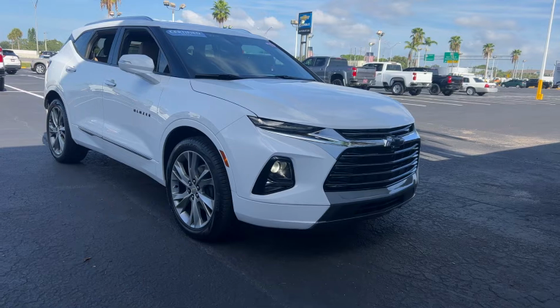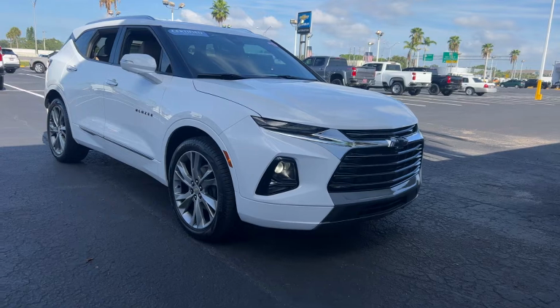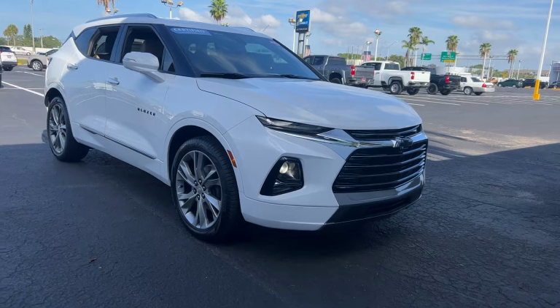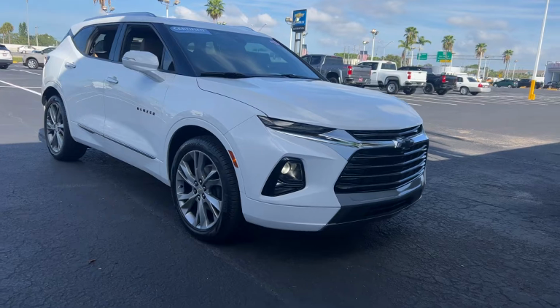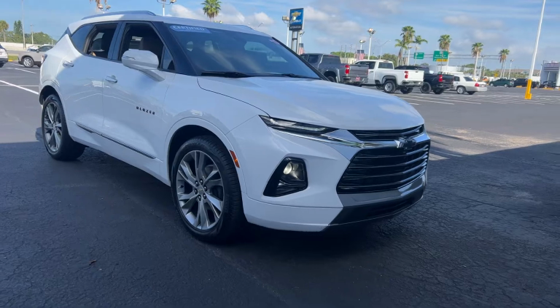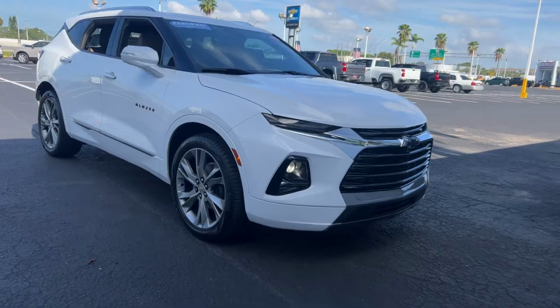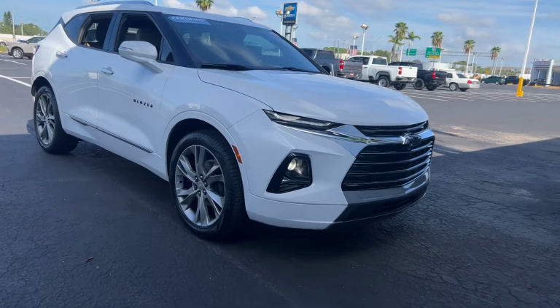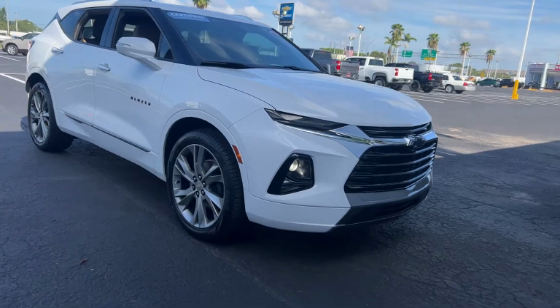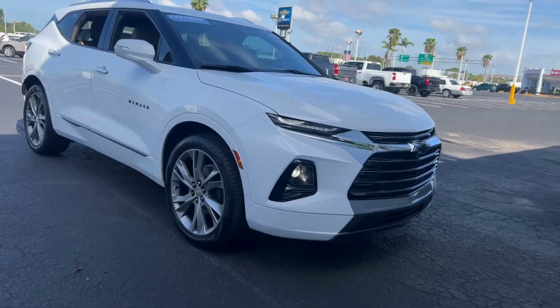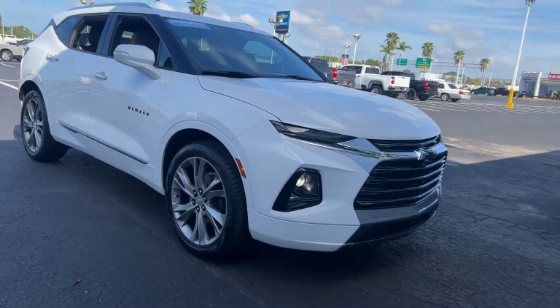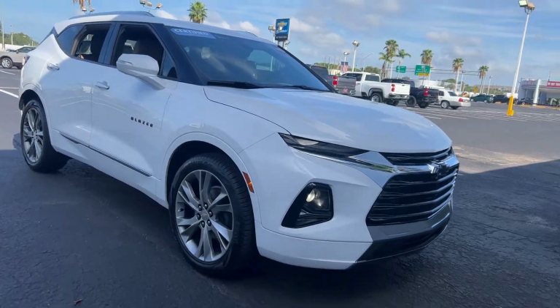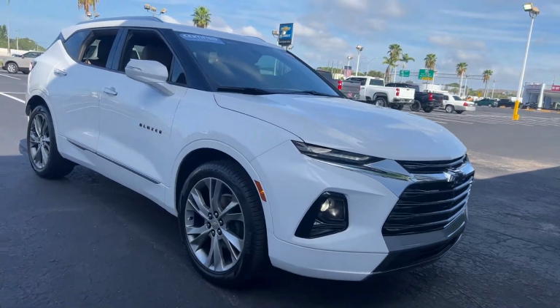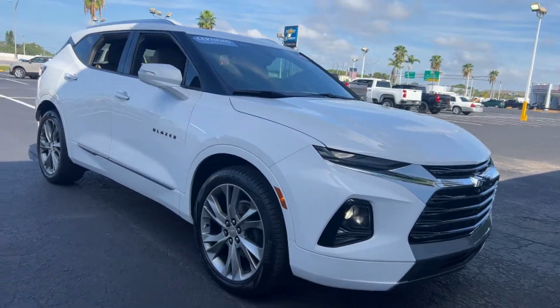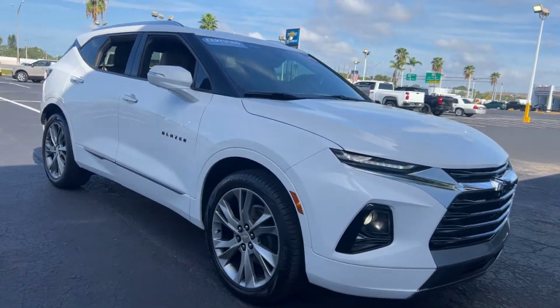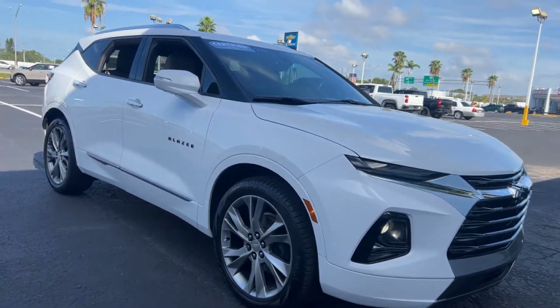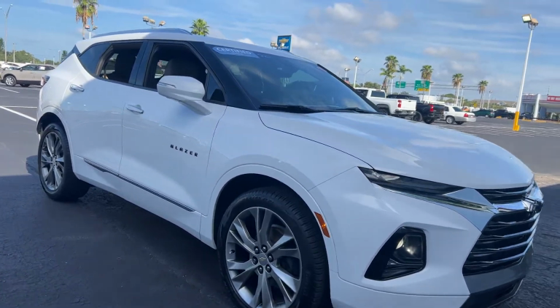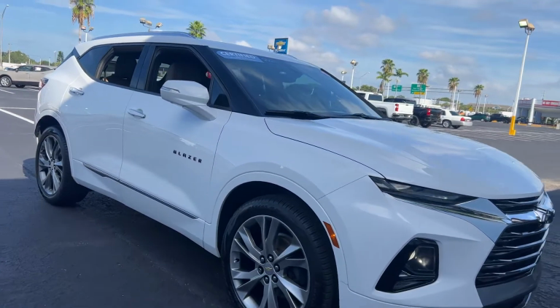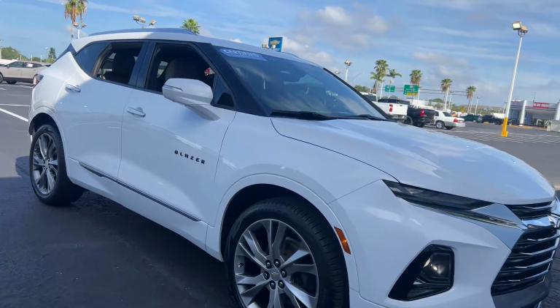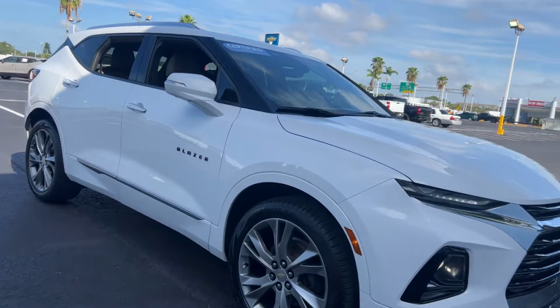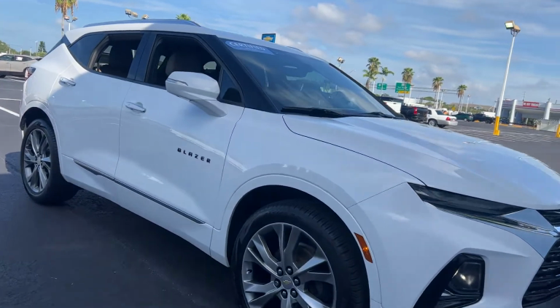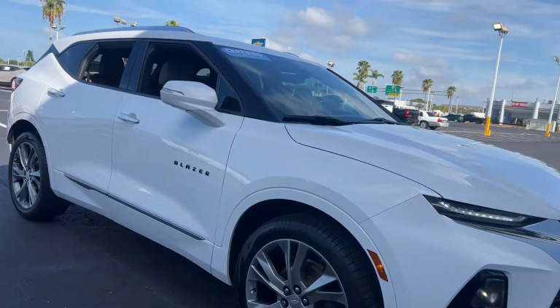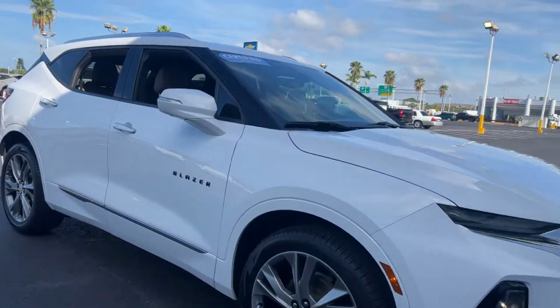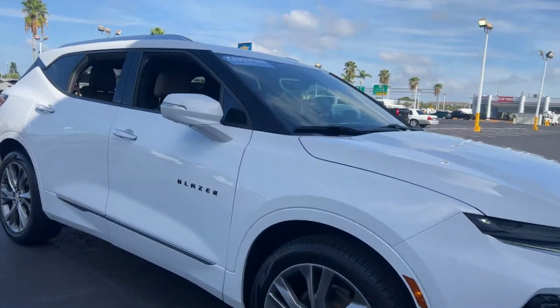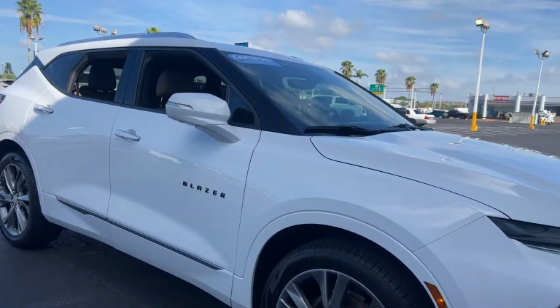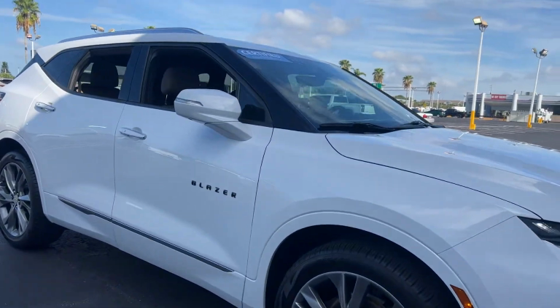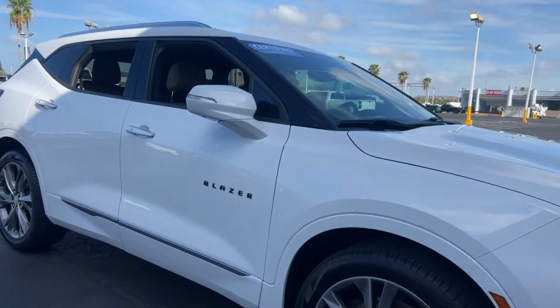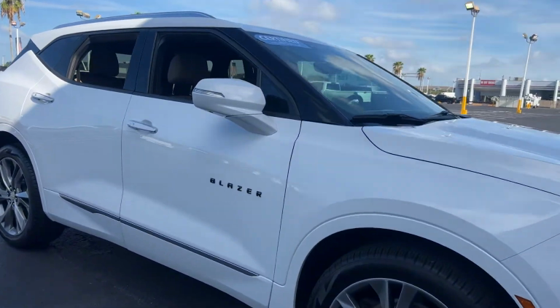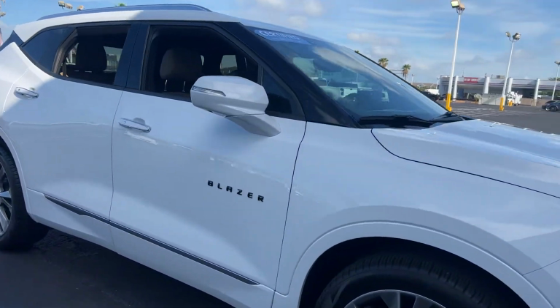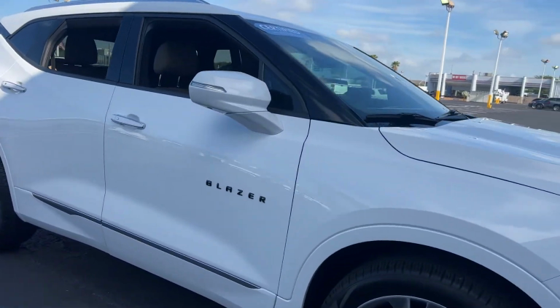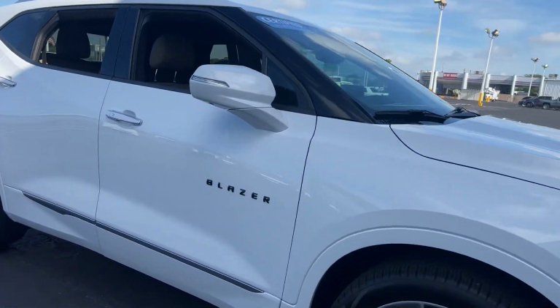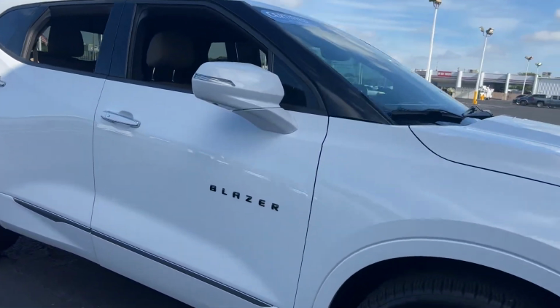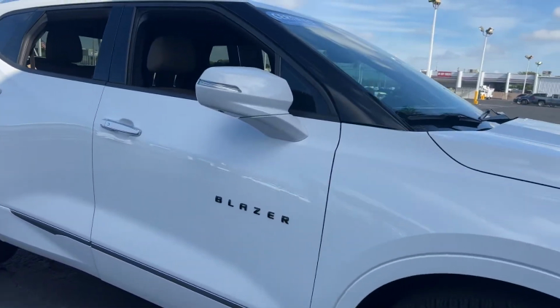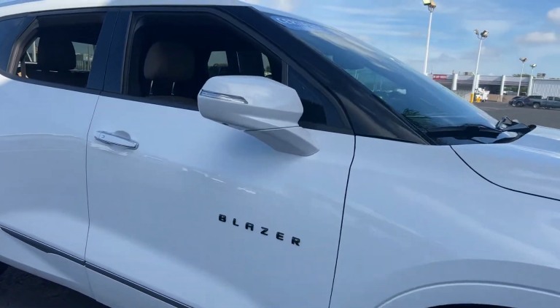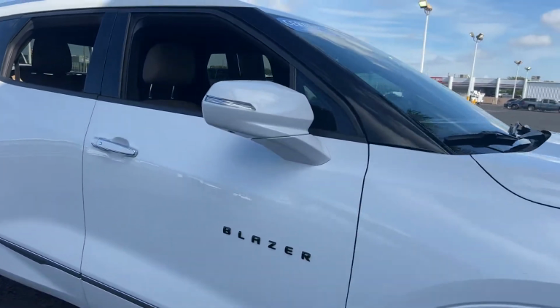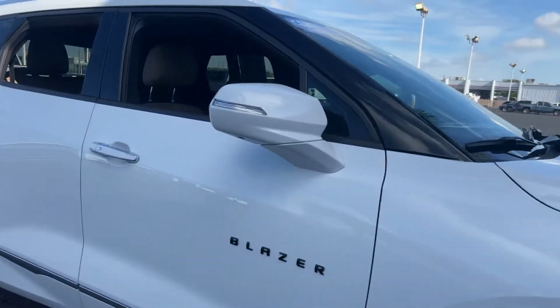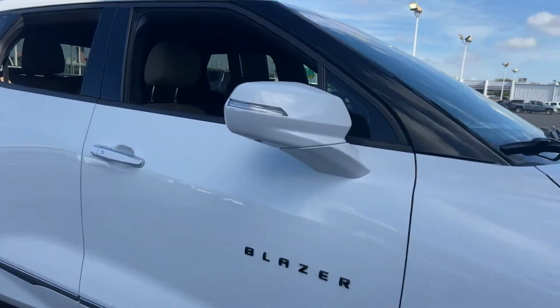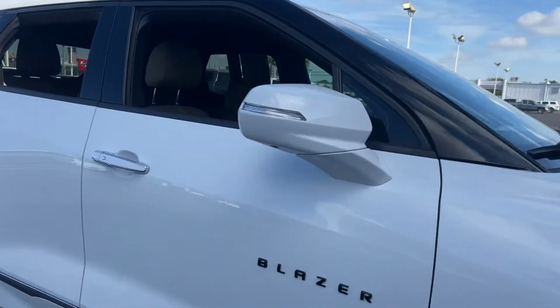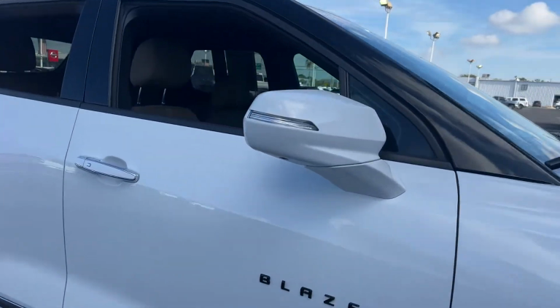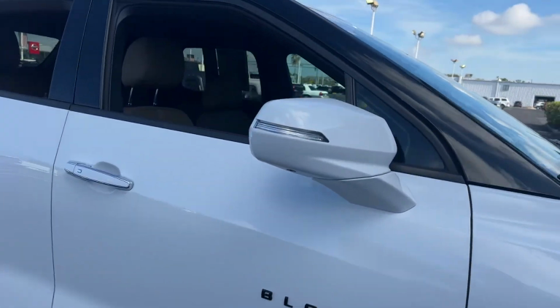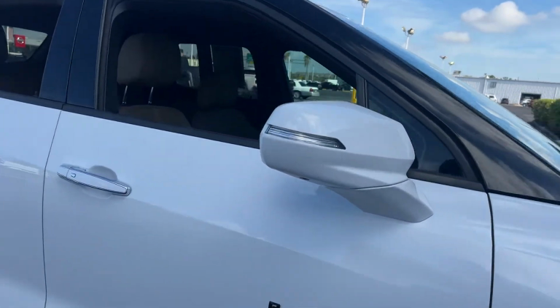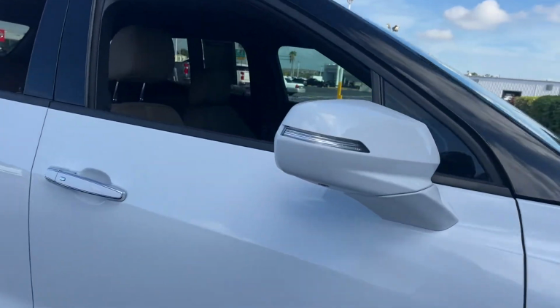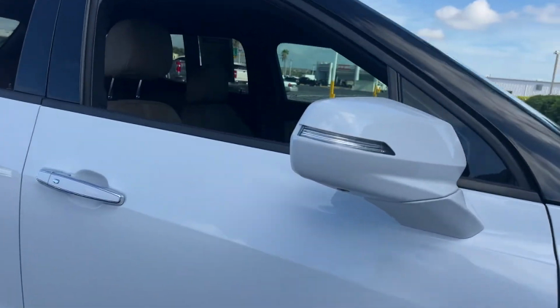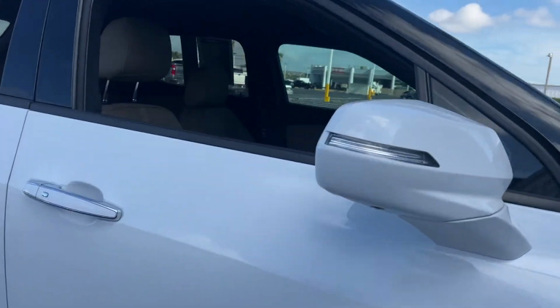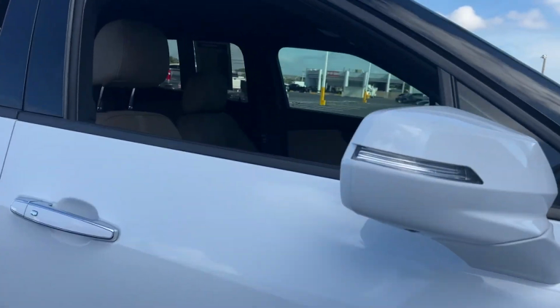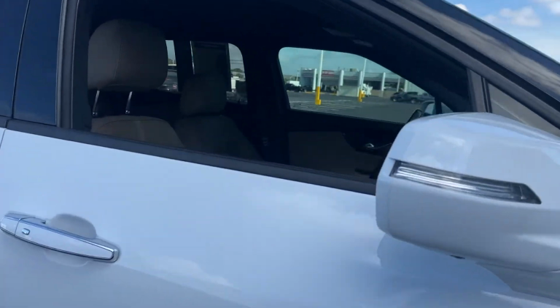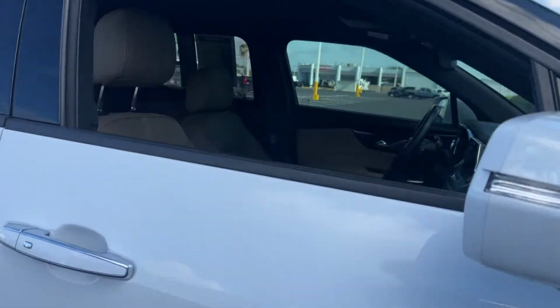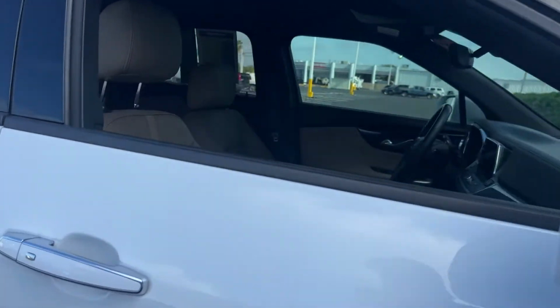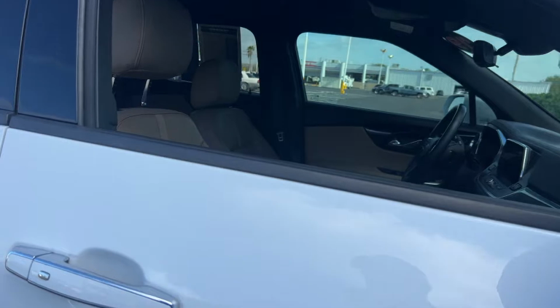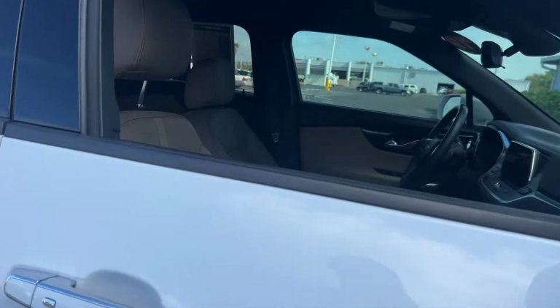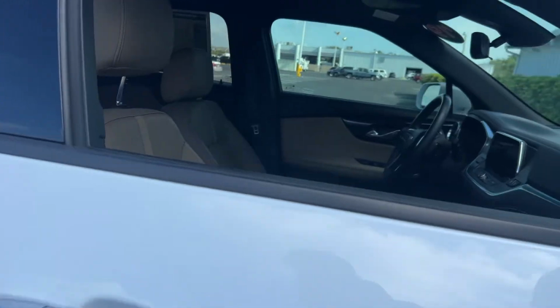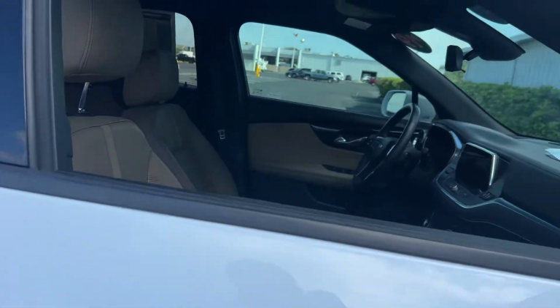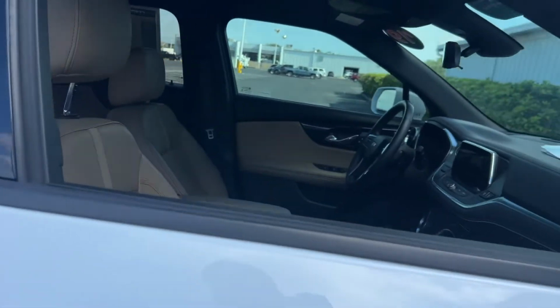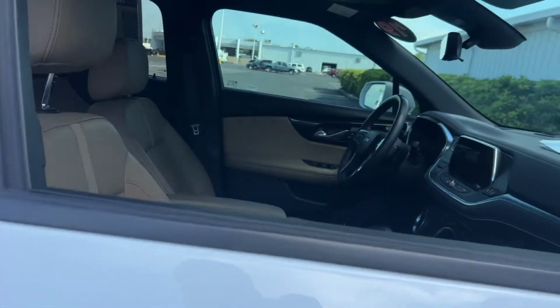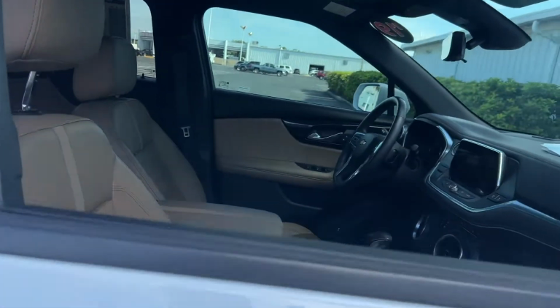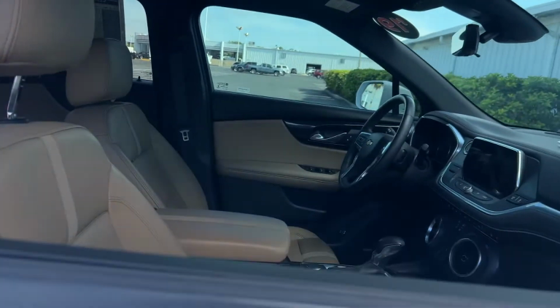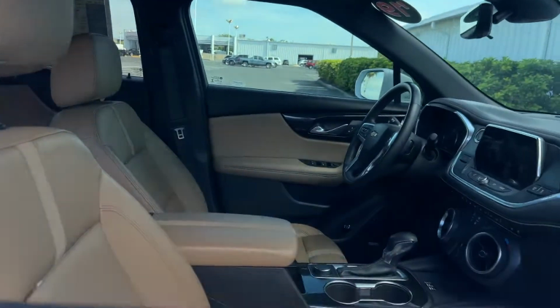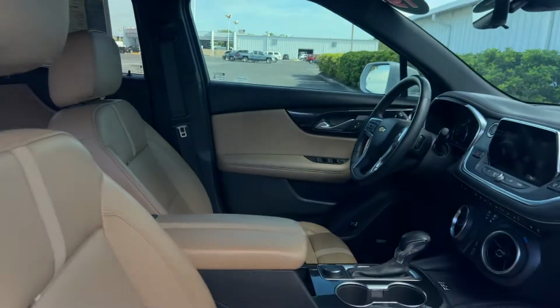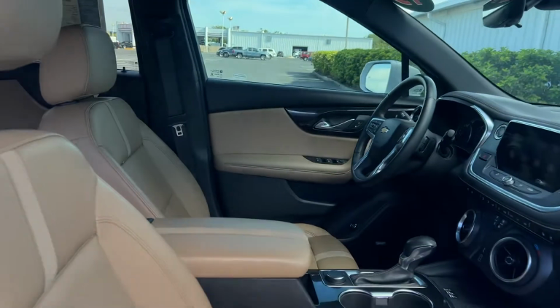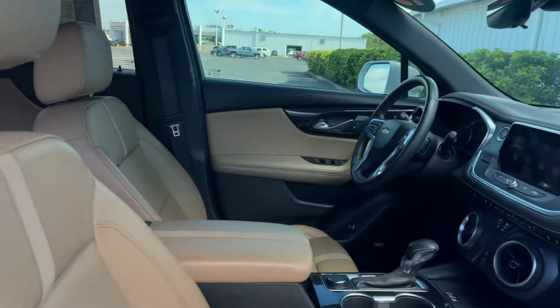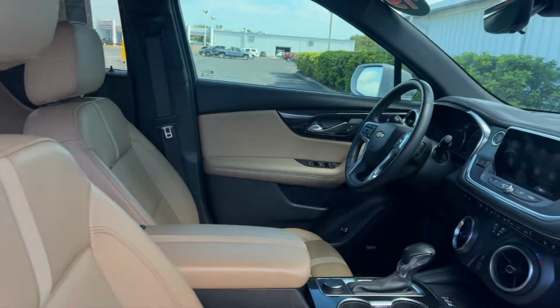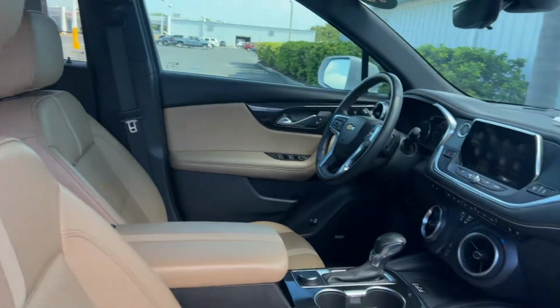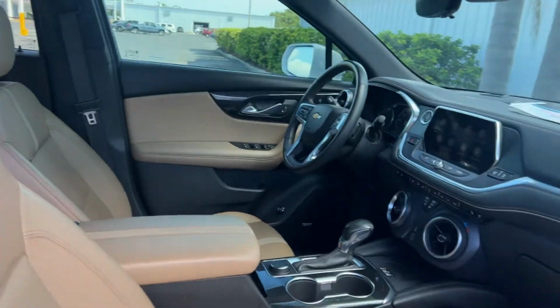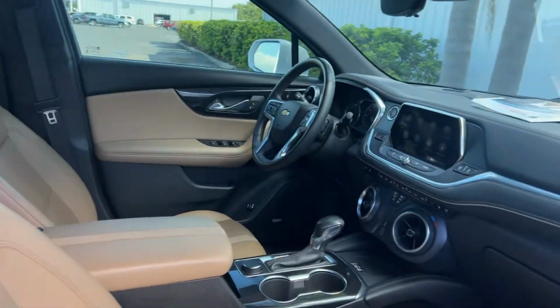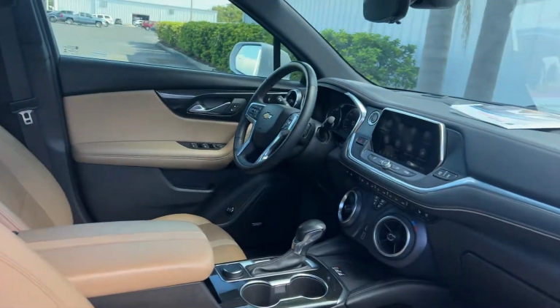This is a 2019 Chevrolet Blazer Premier, white over beige leather interior.